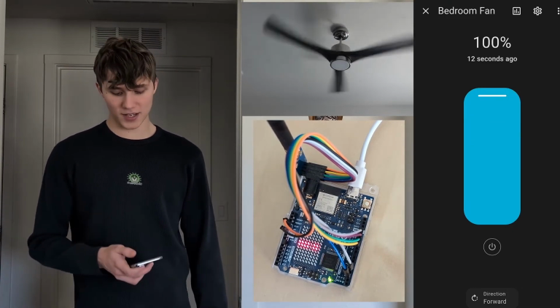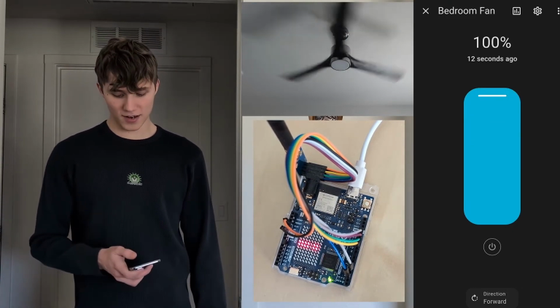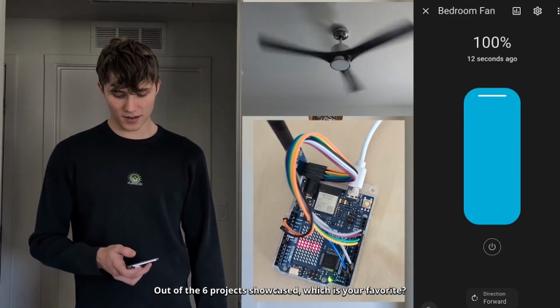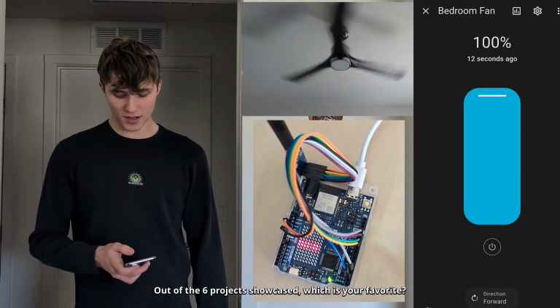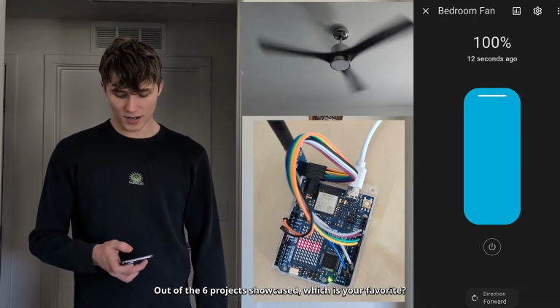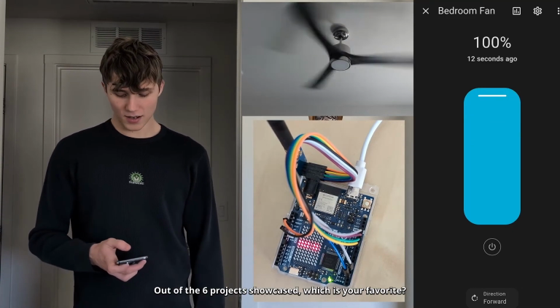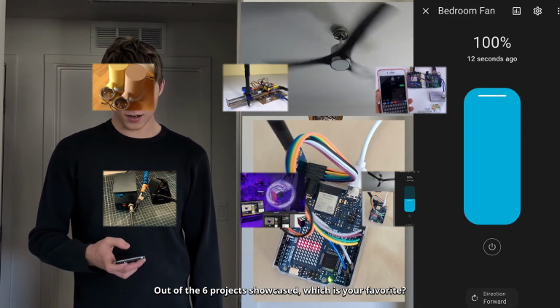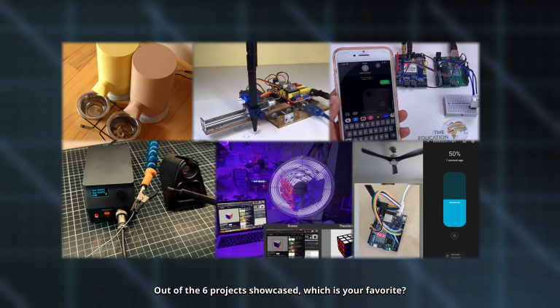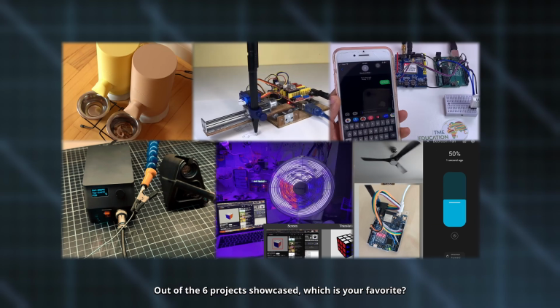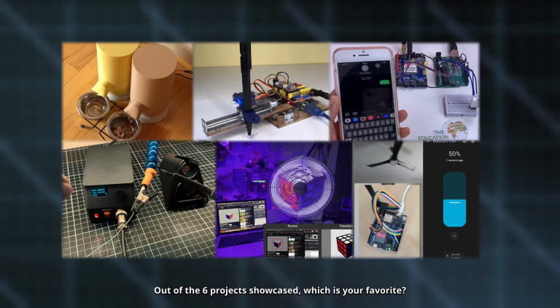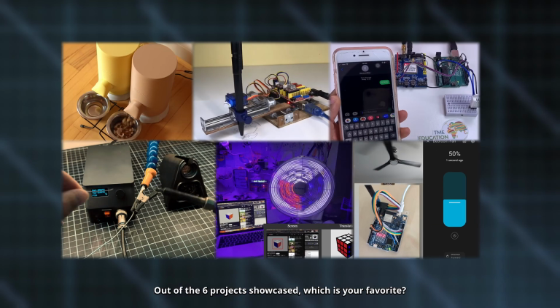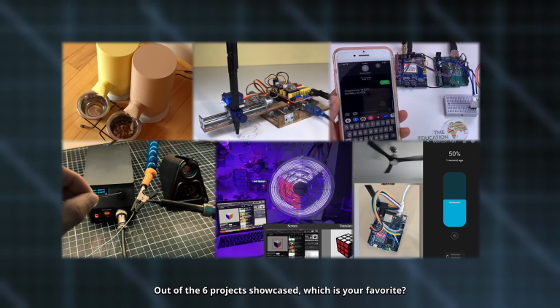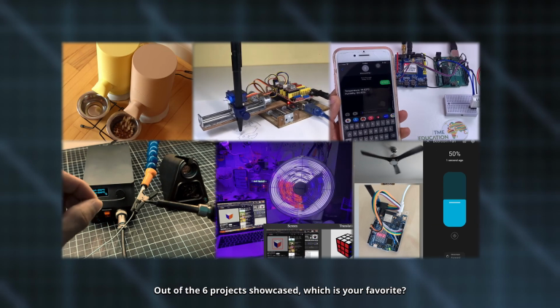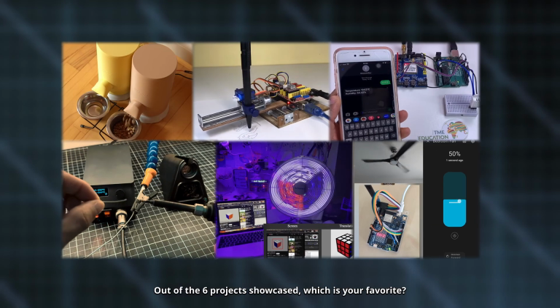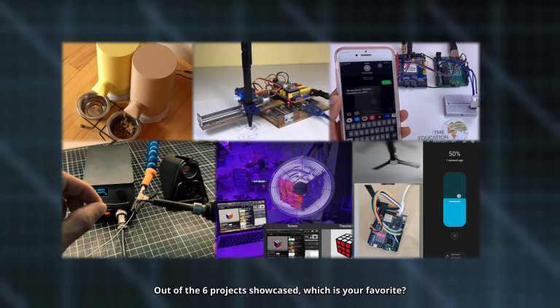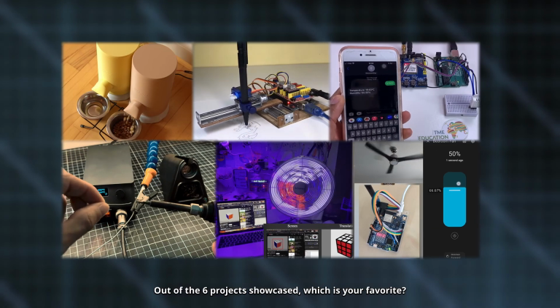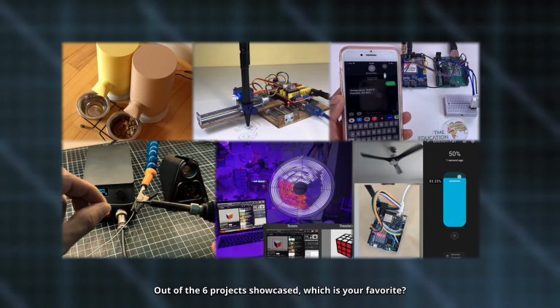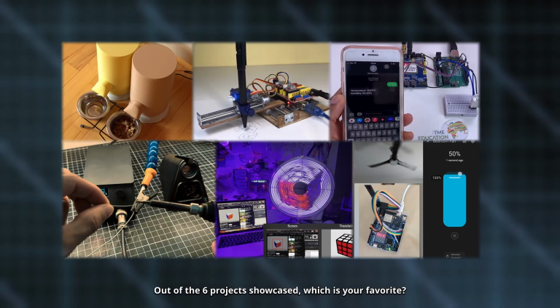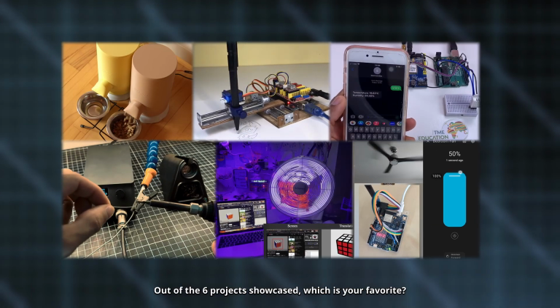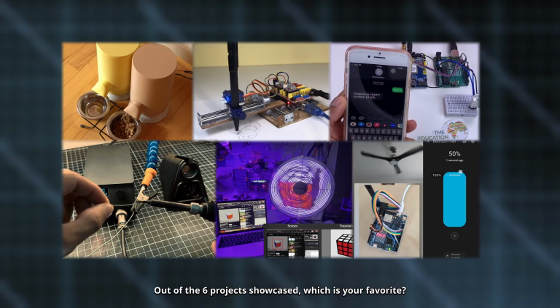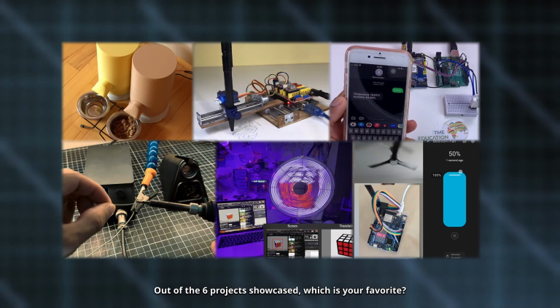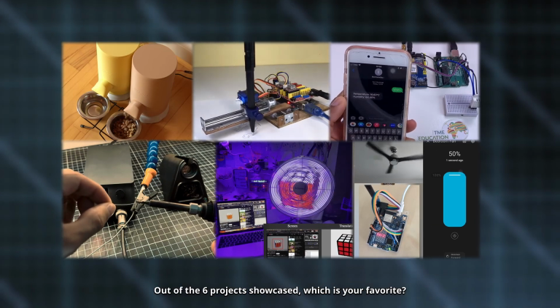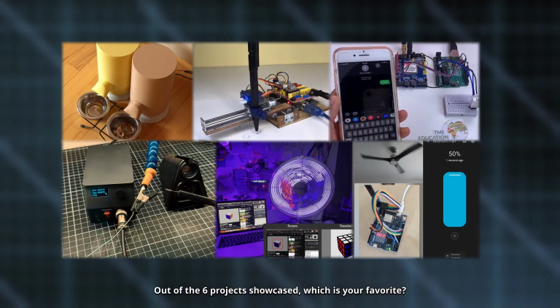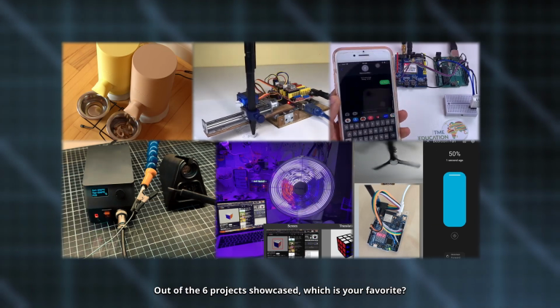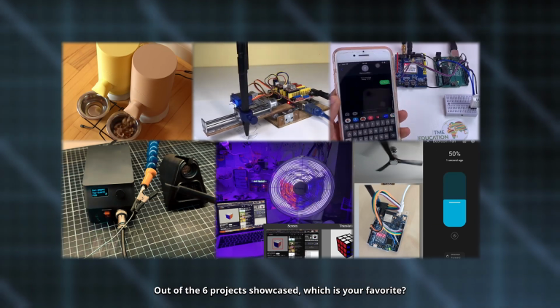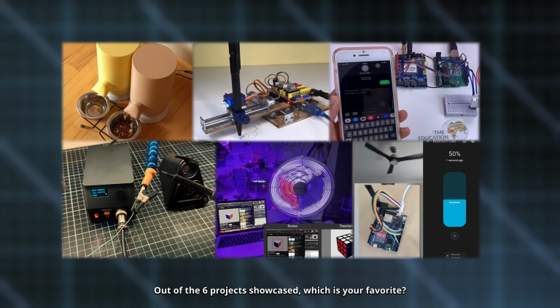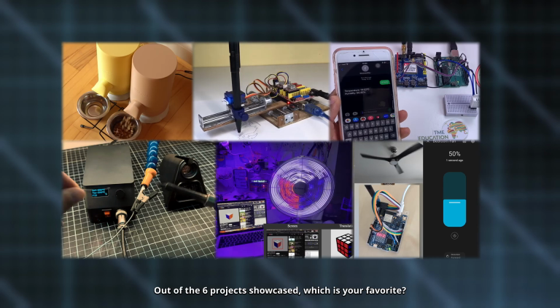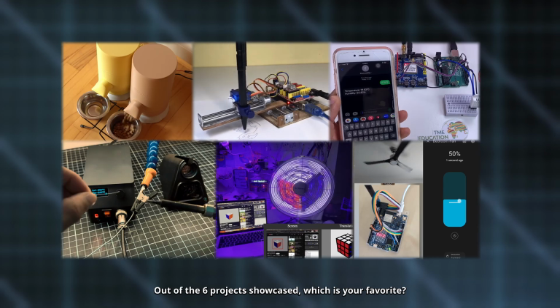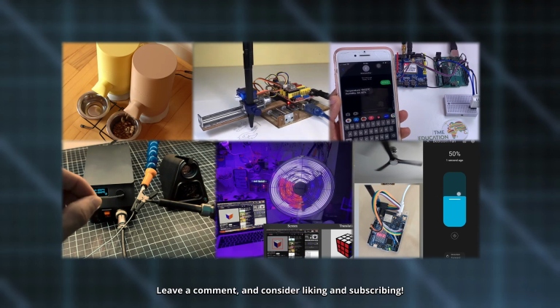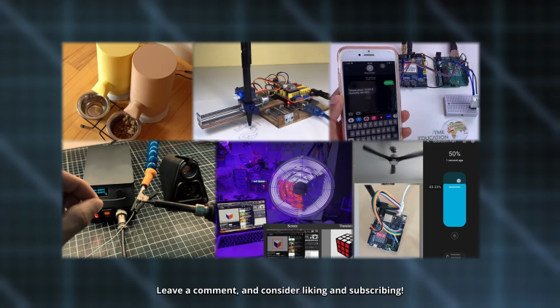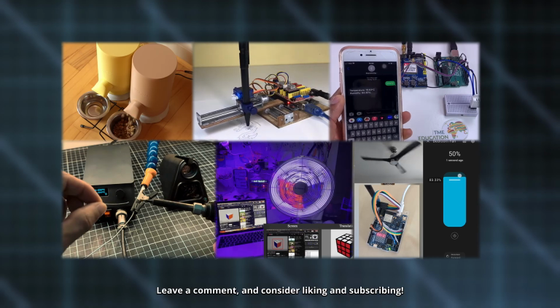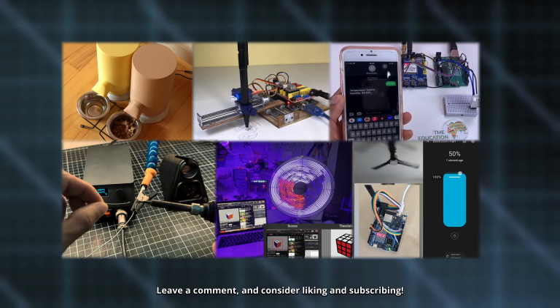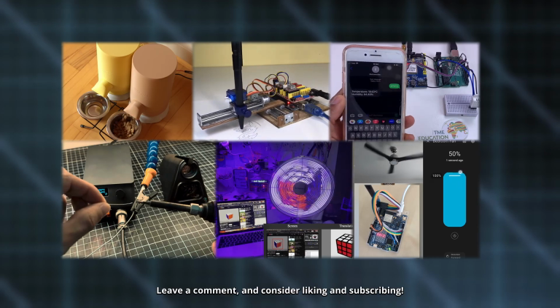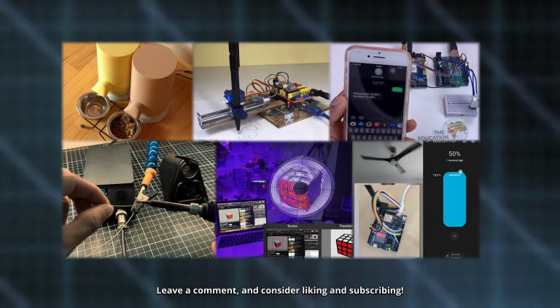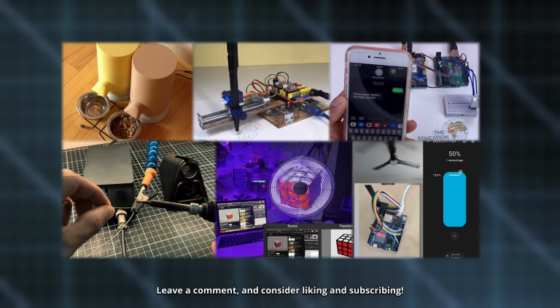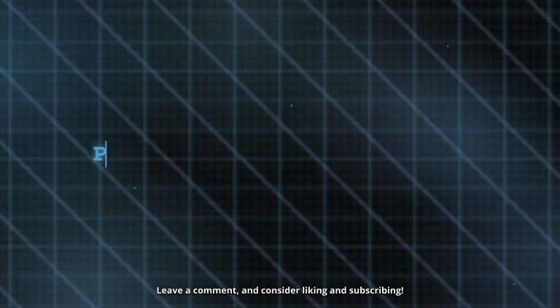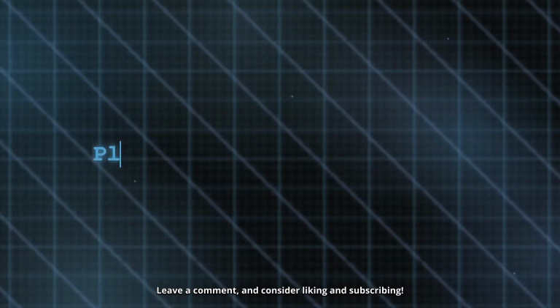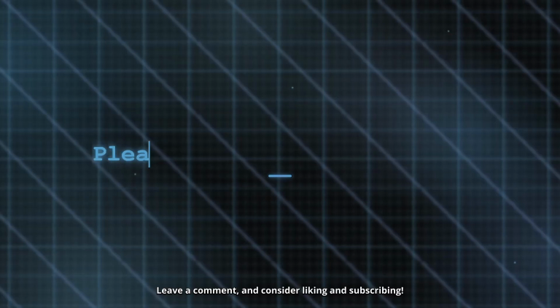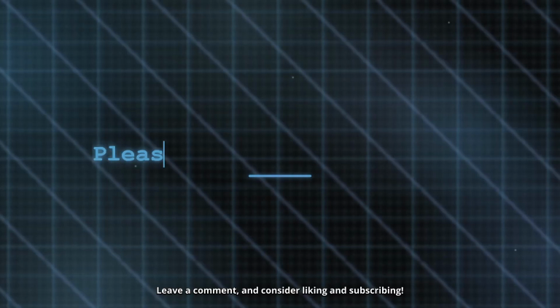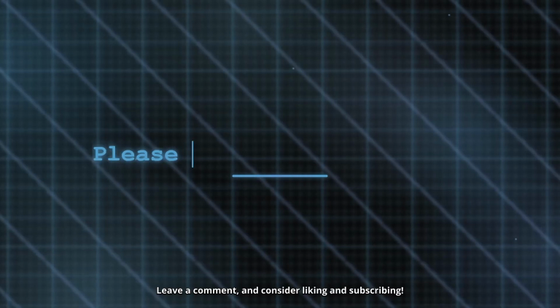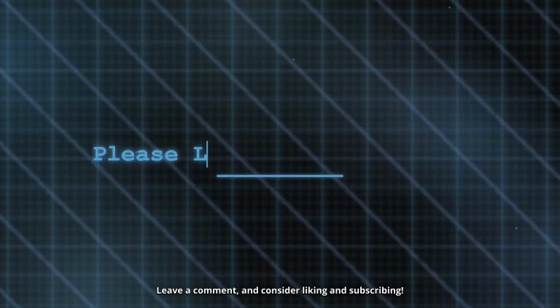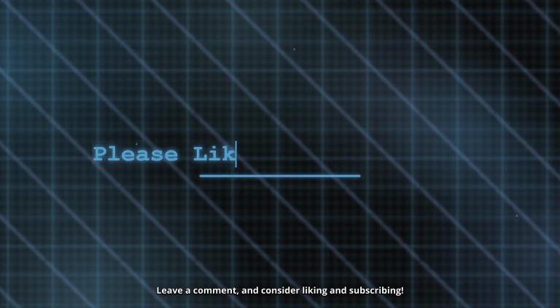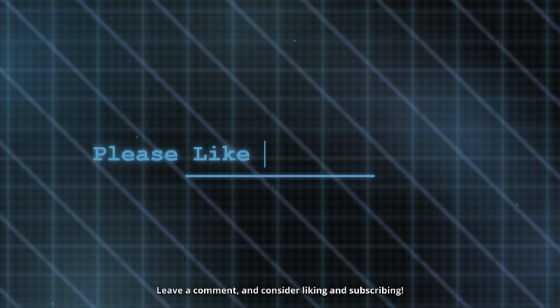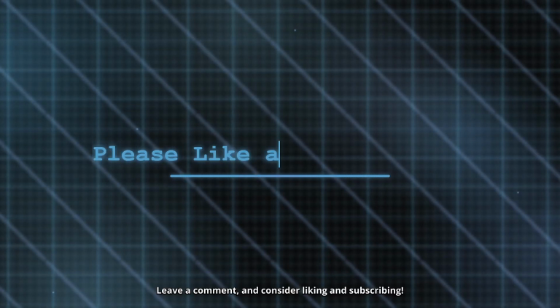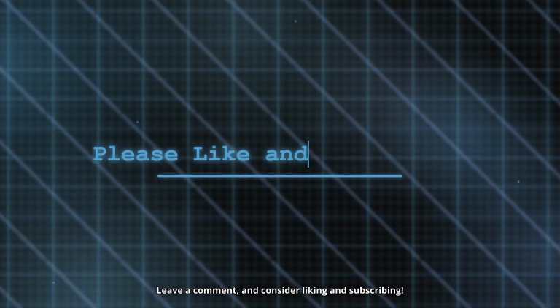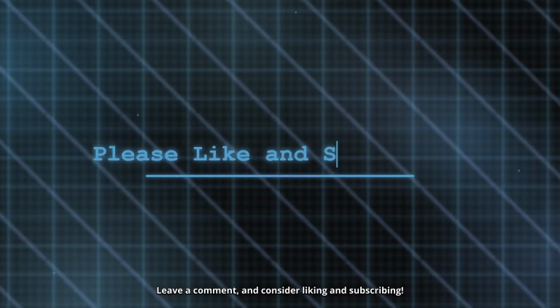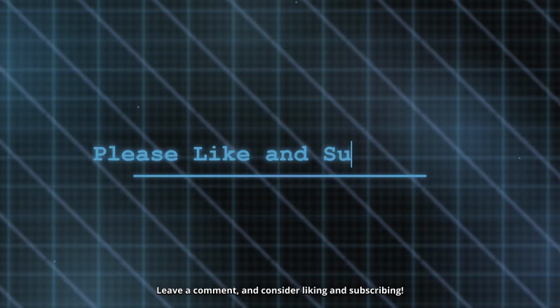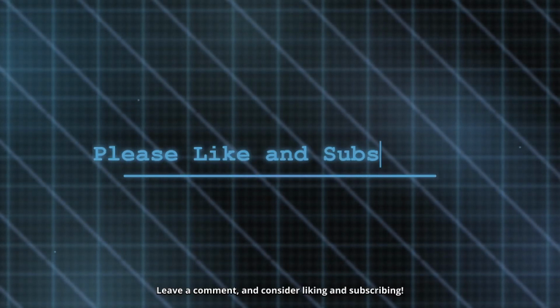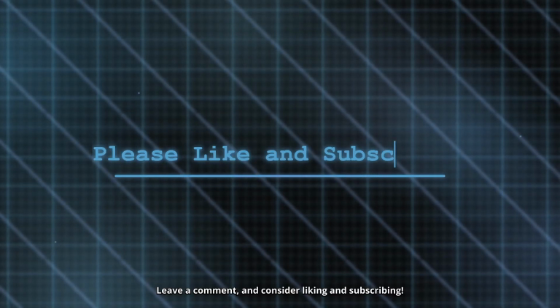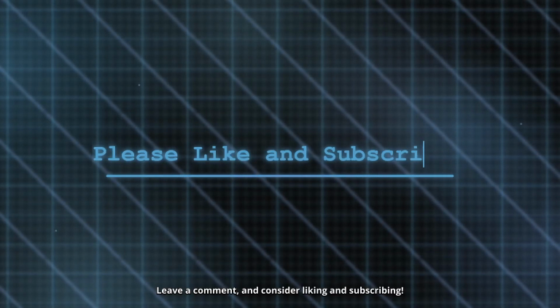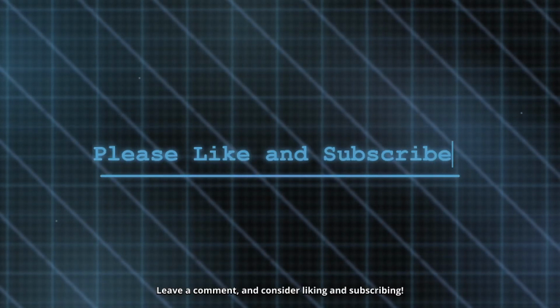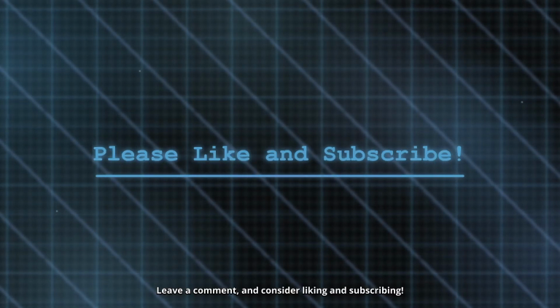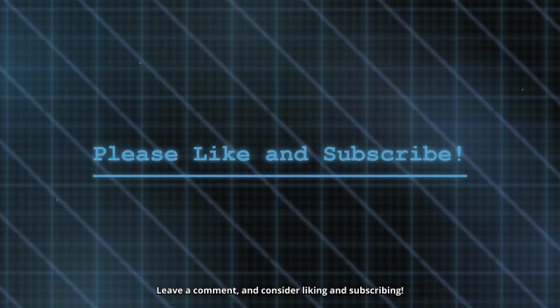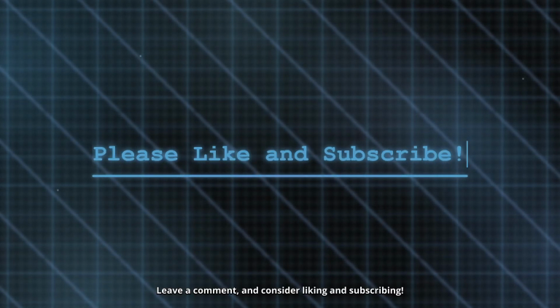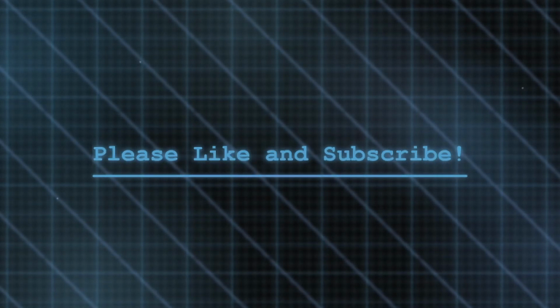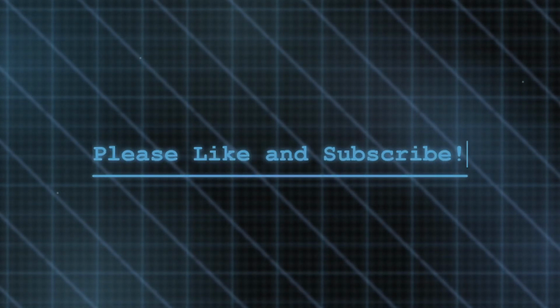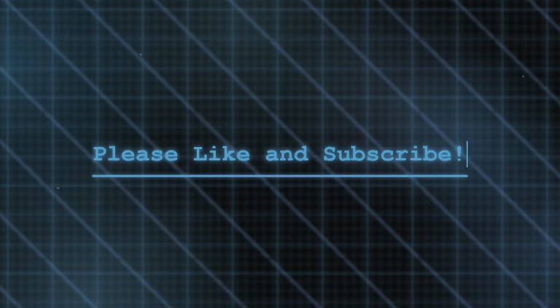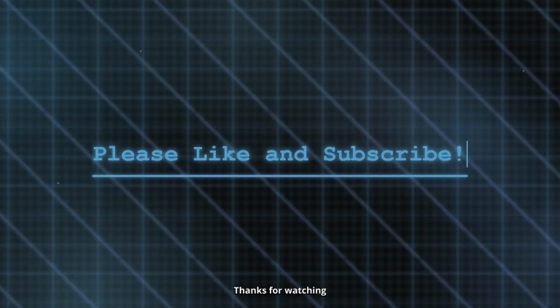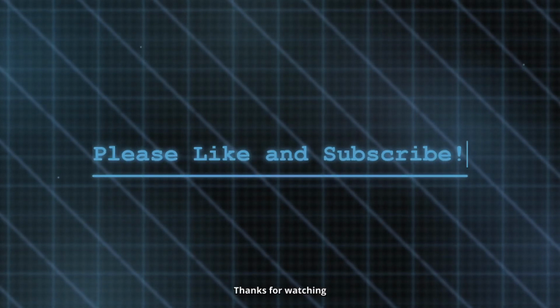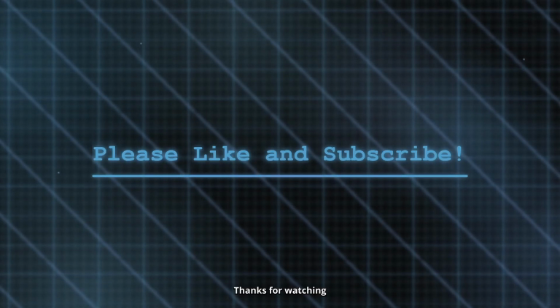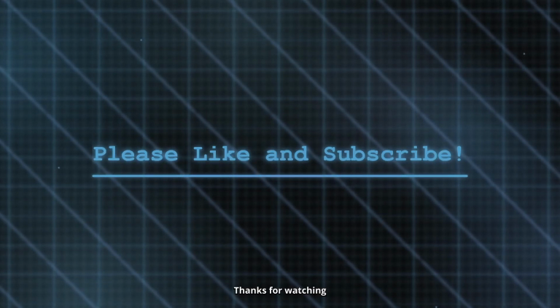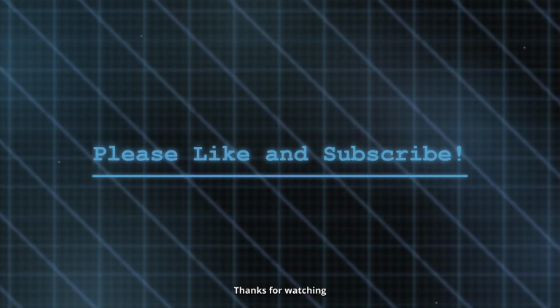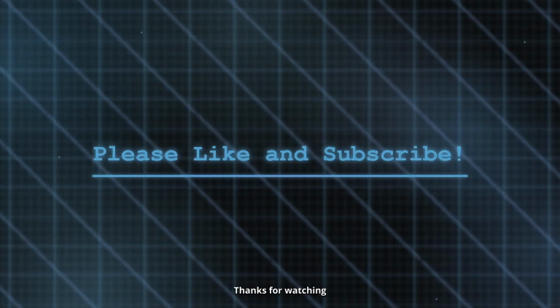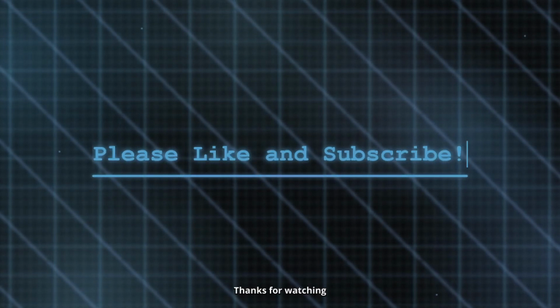Out of the six projects showcased, which is your favourite? Leave a comment and consider liking and subscribing. Thanks for watching.